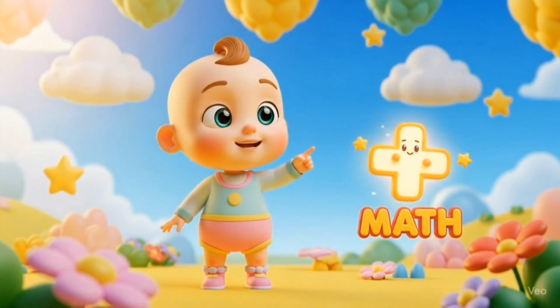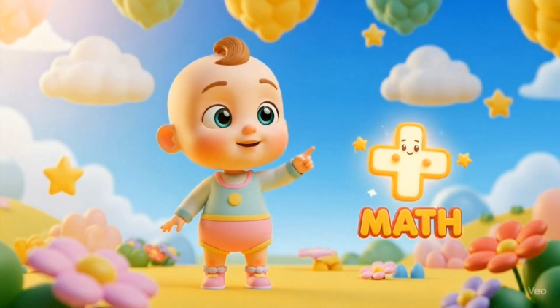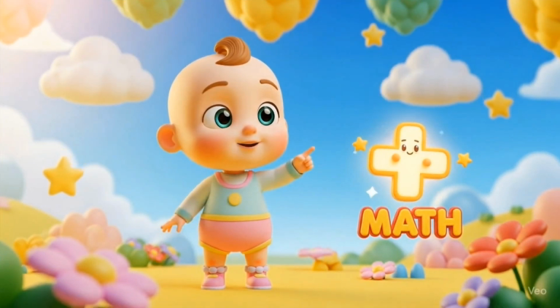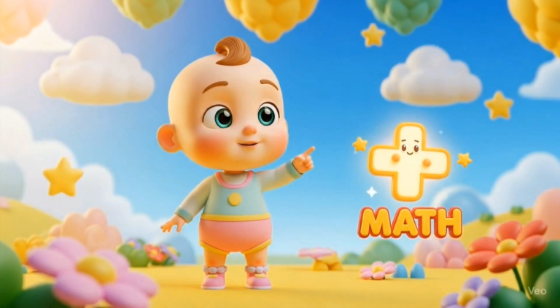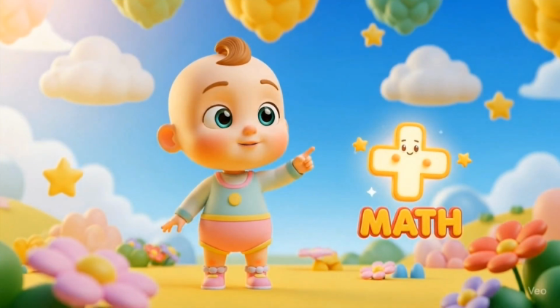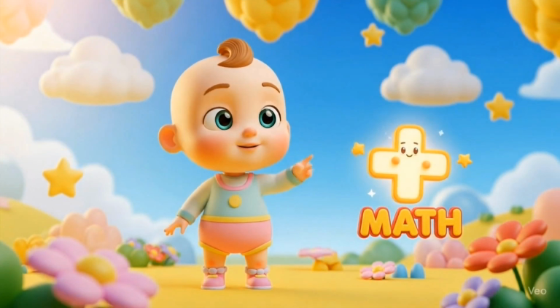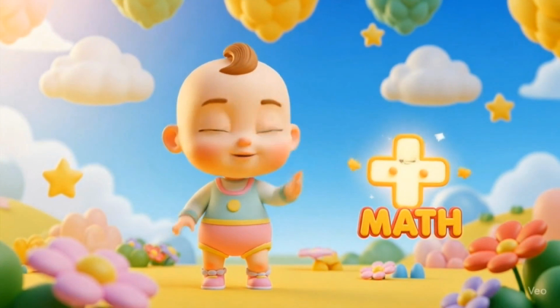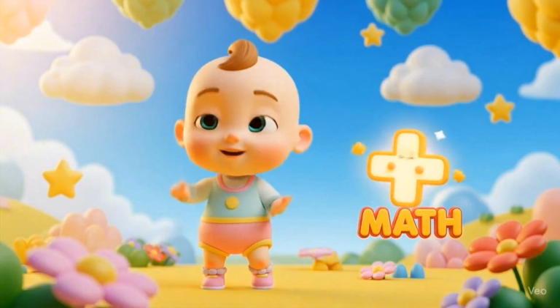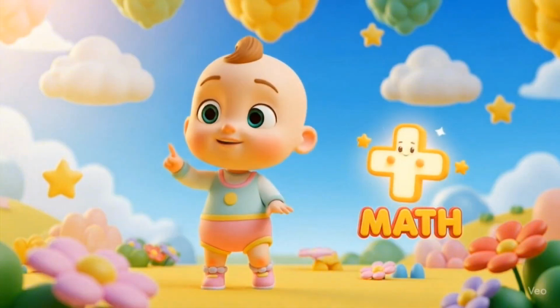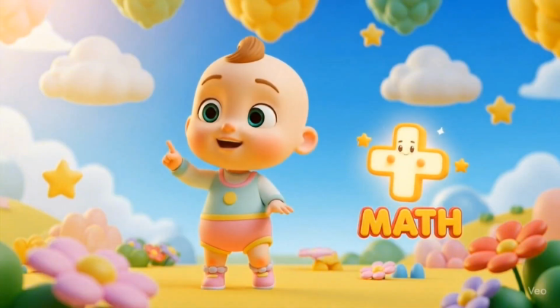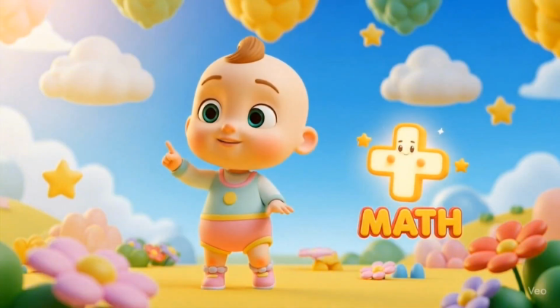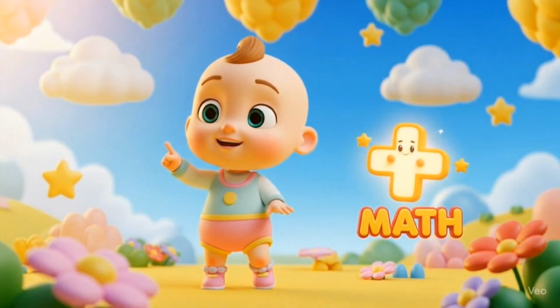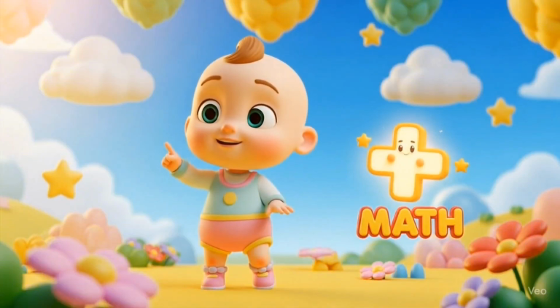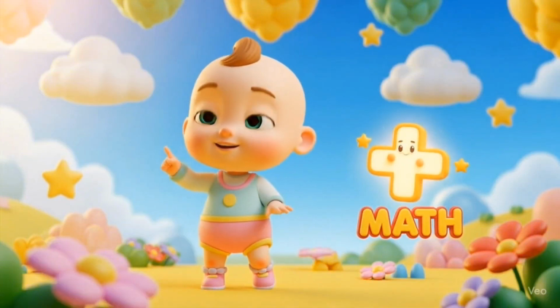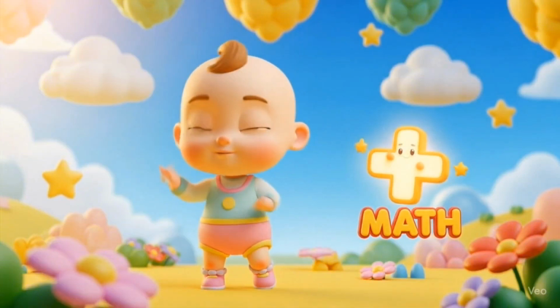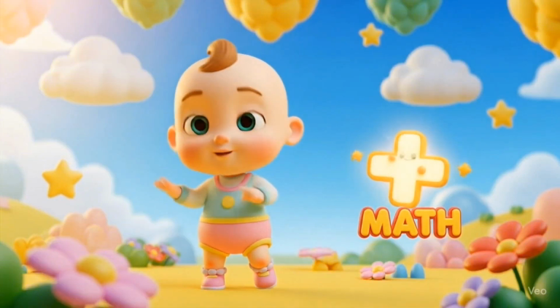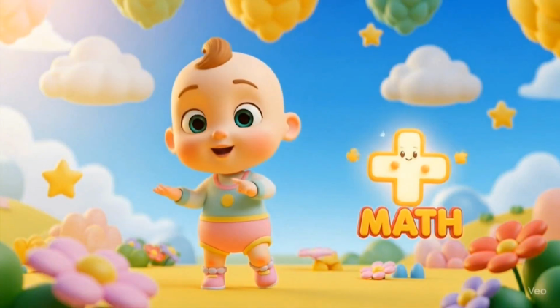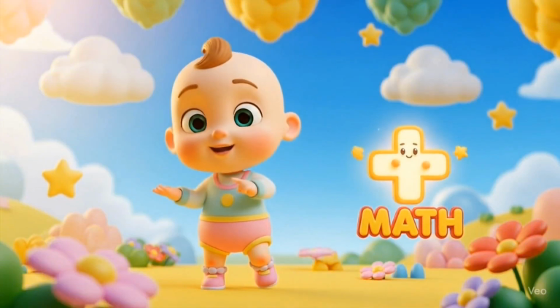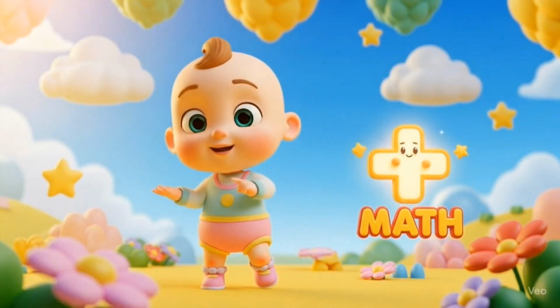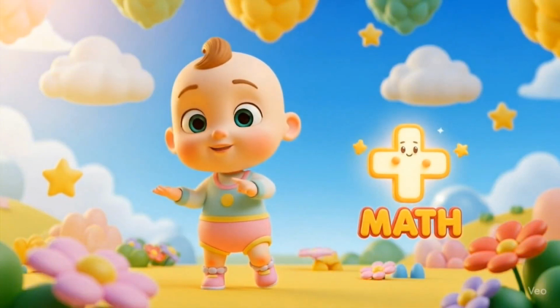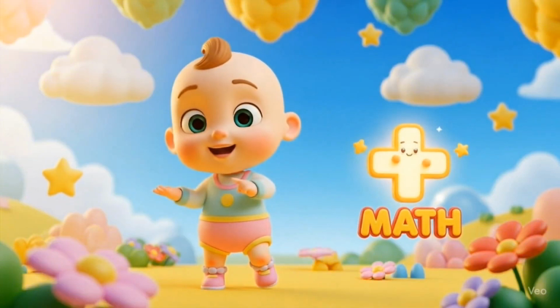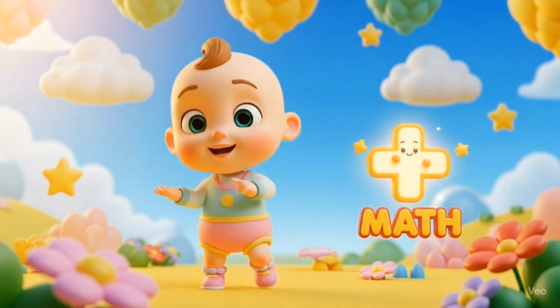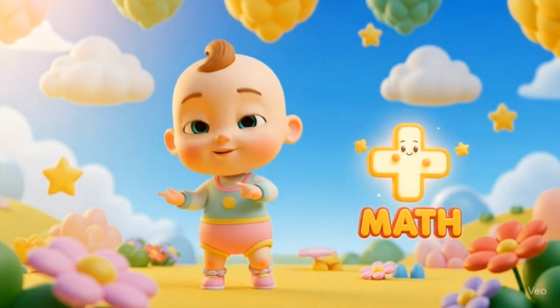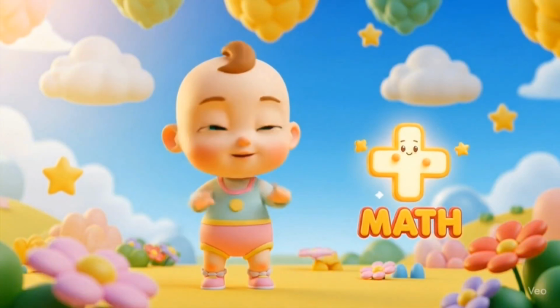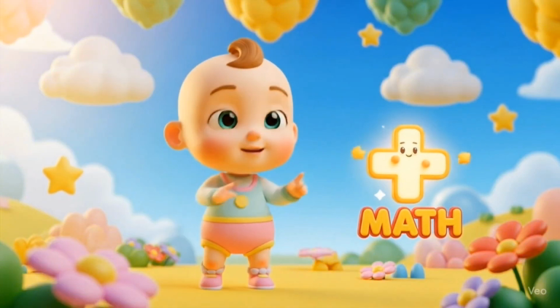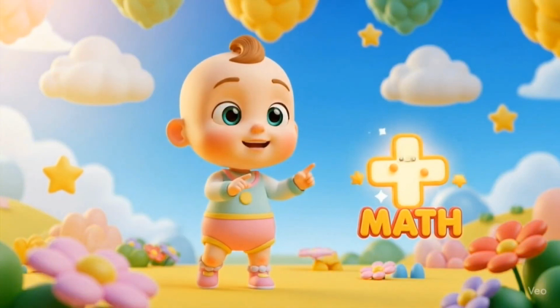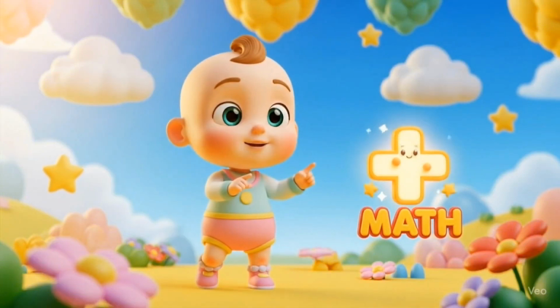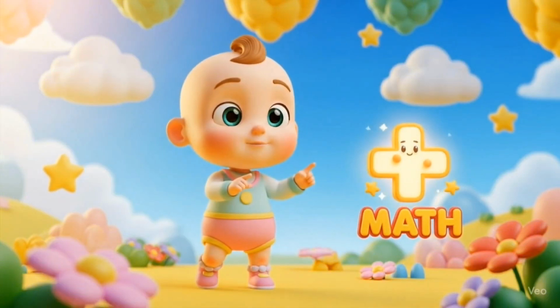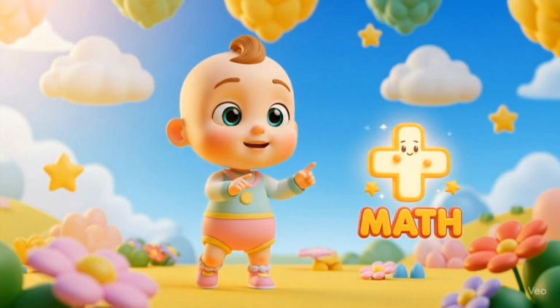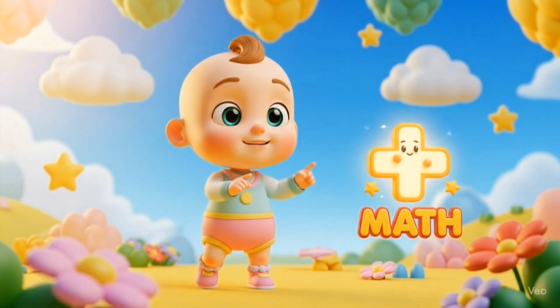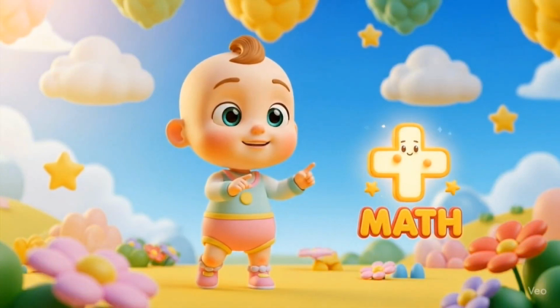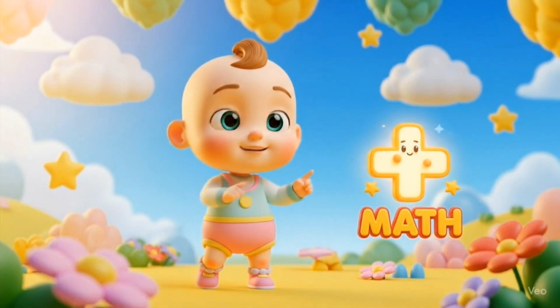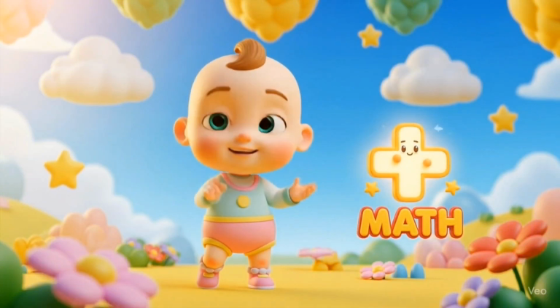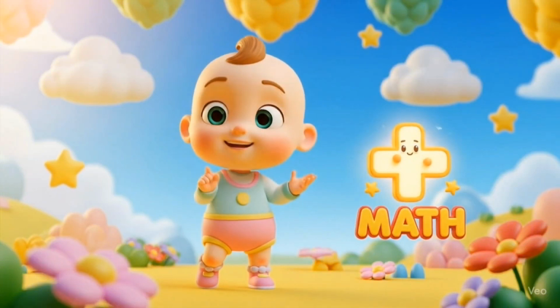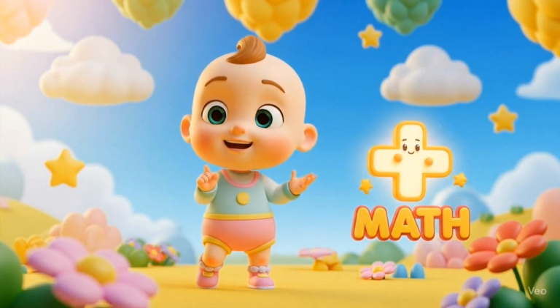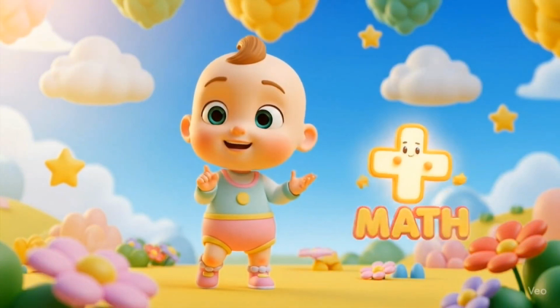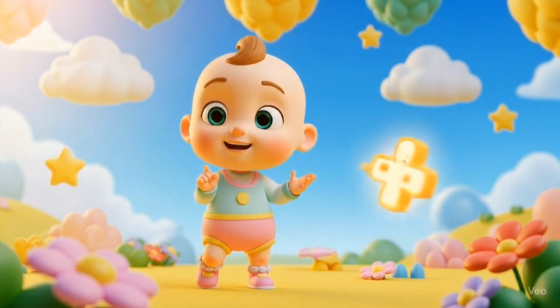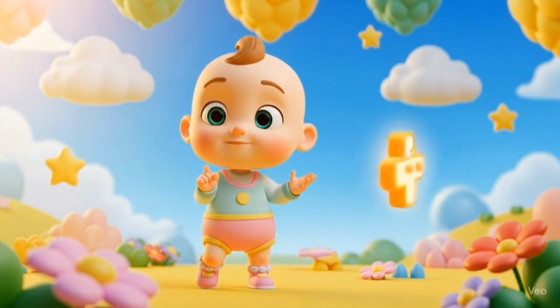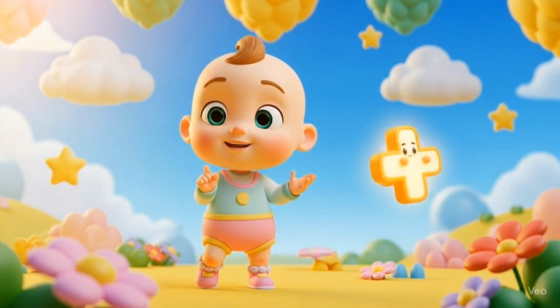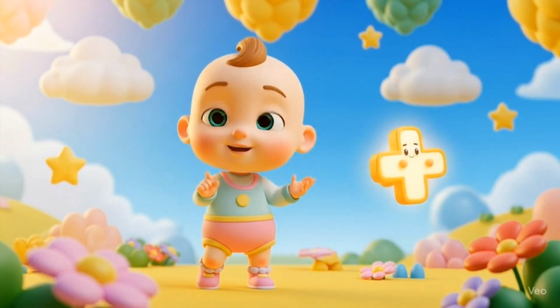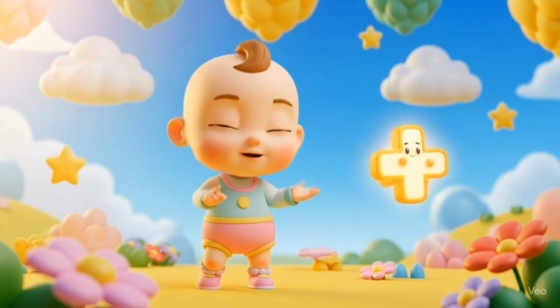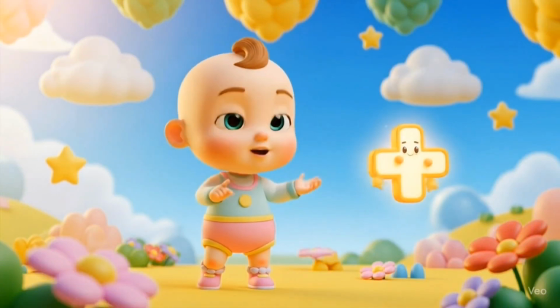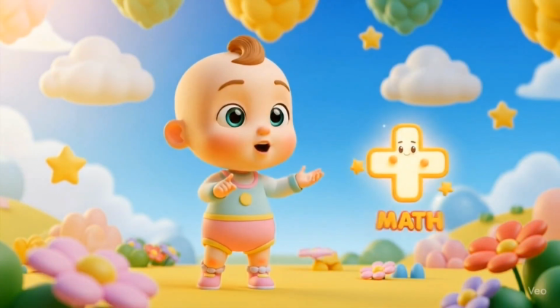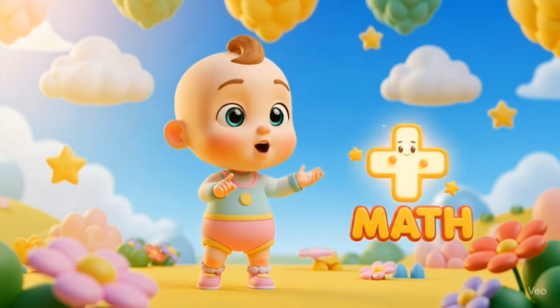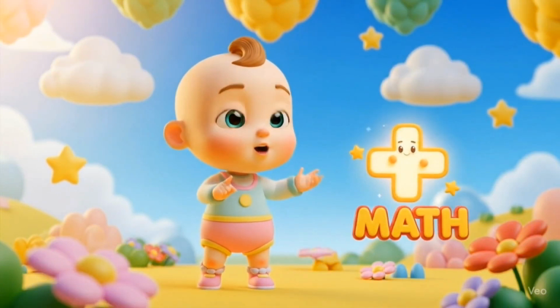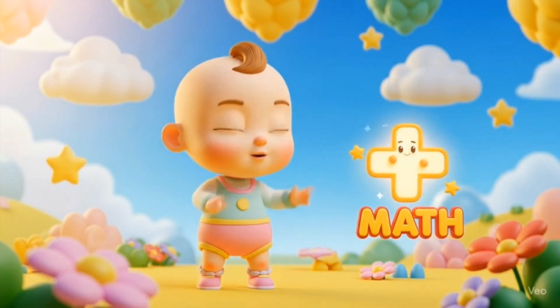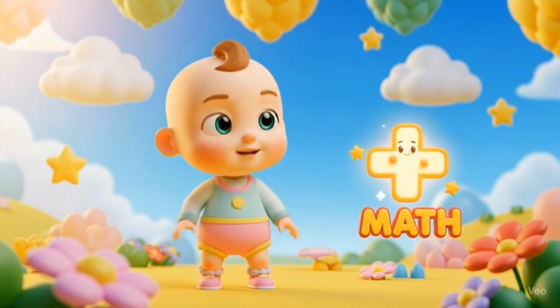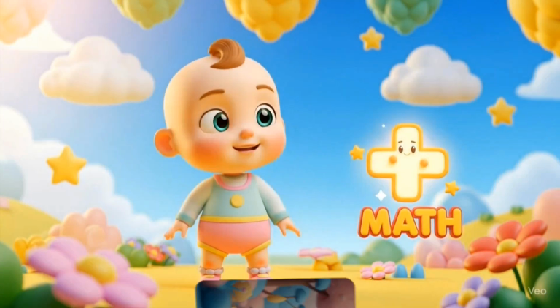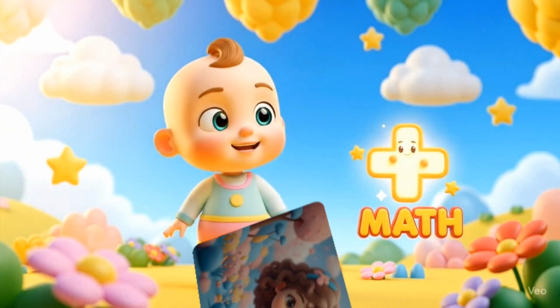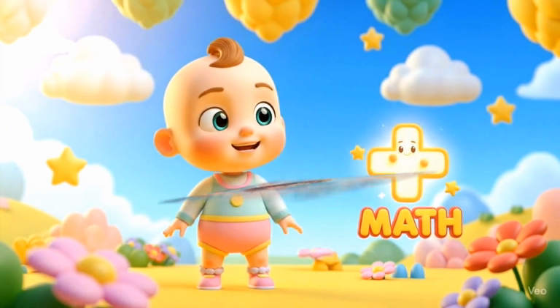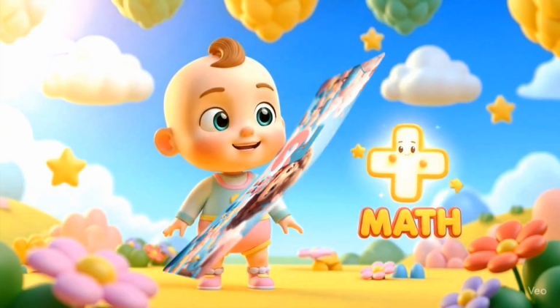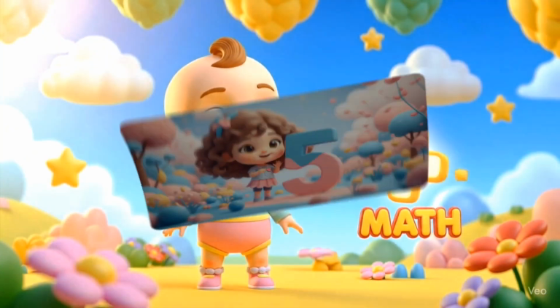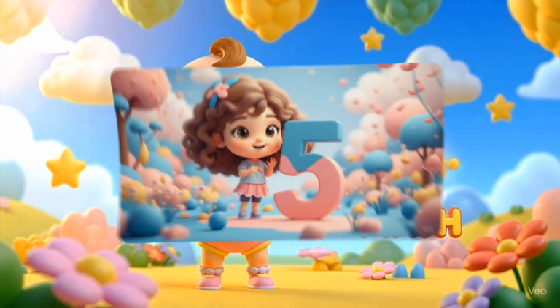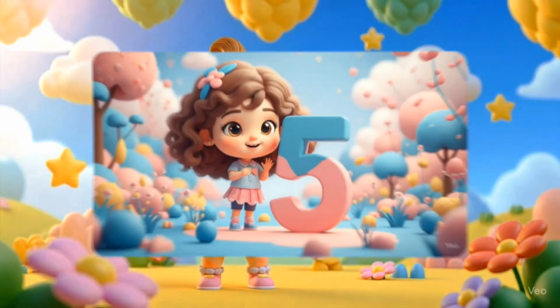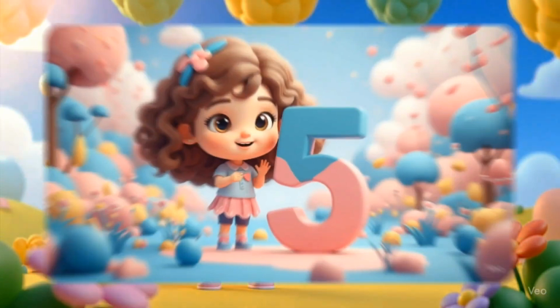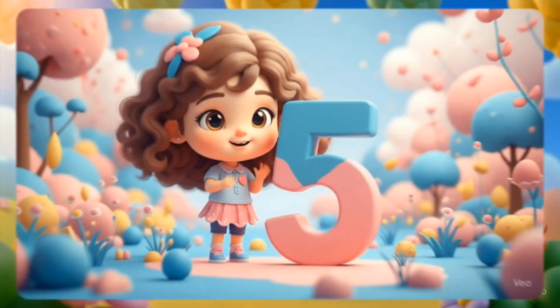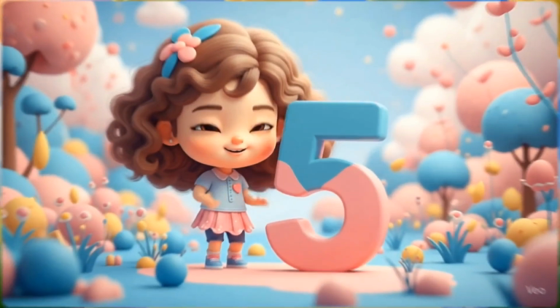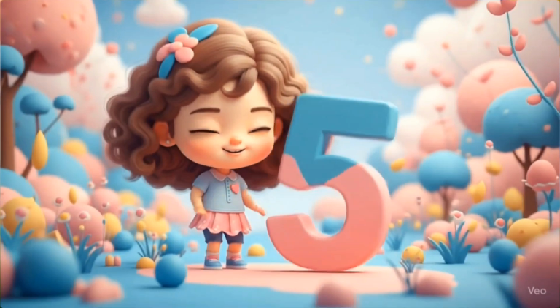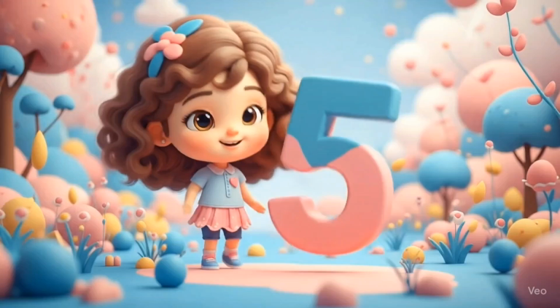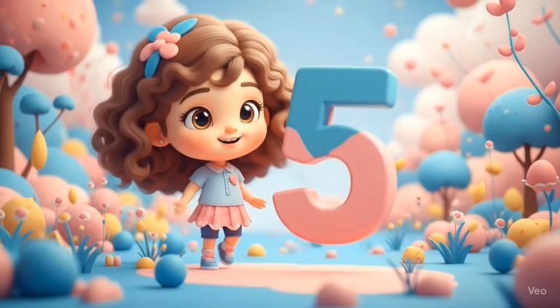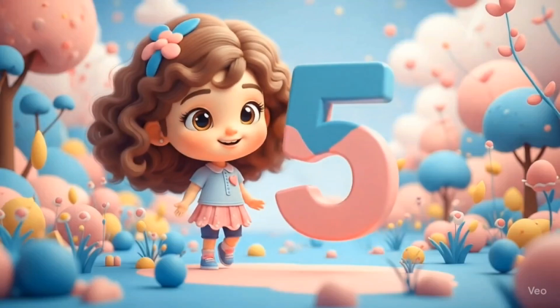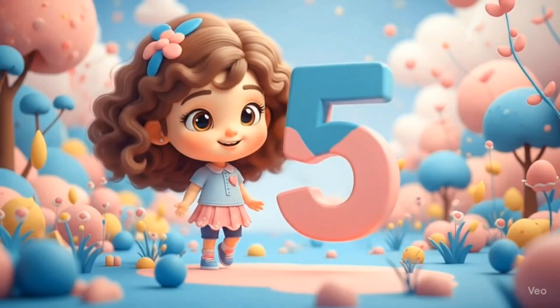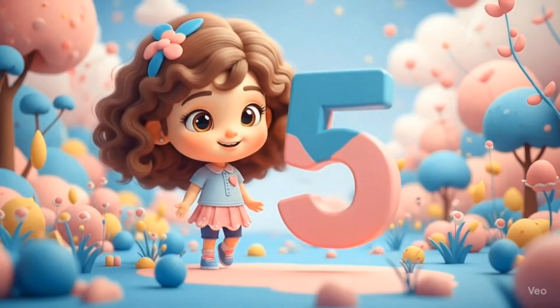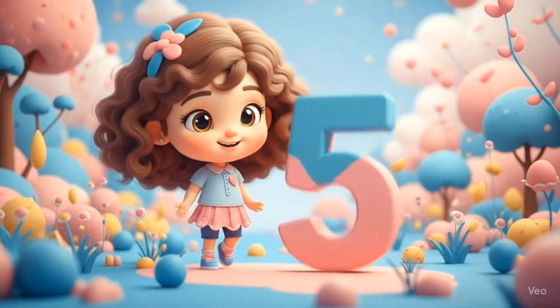Plus — this is the plus sign. We add things in it to count how many.